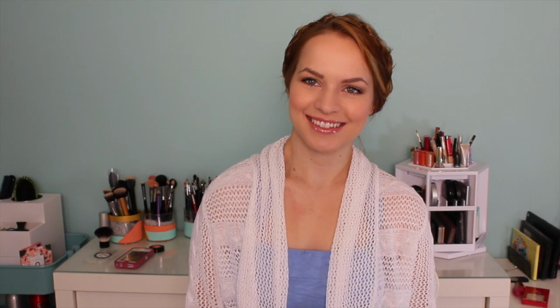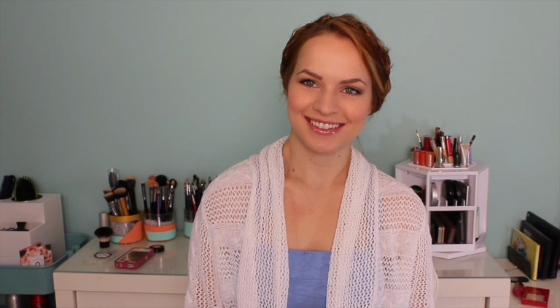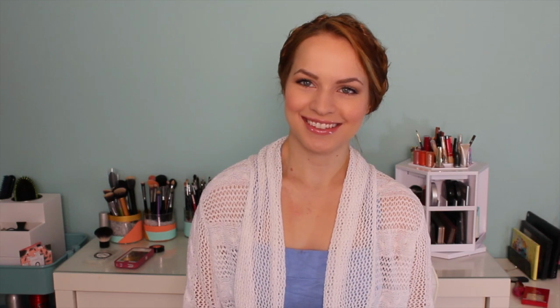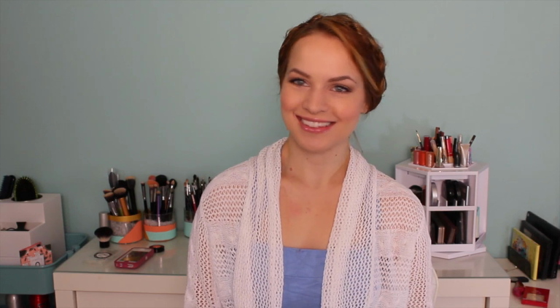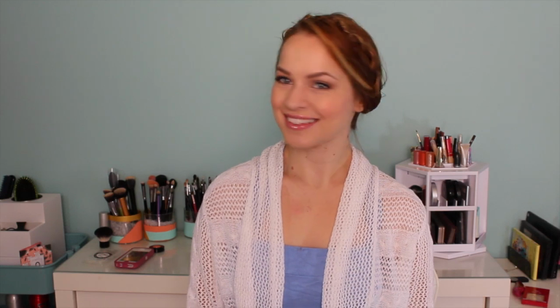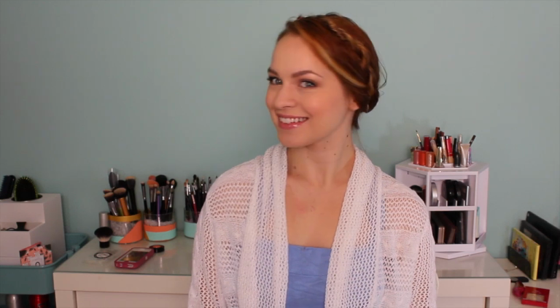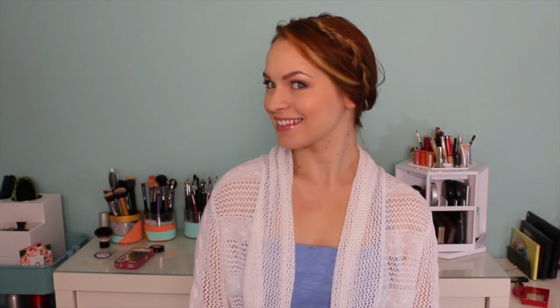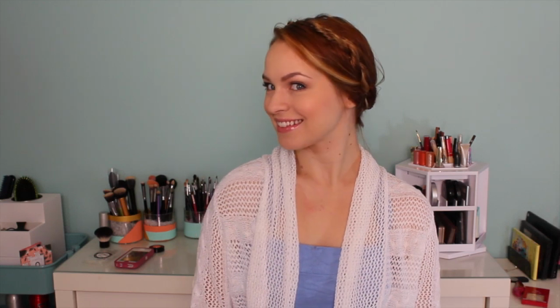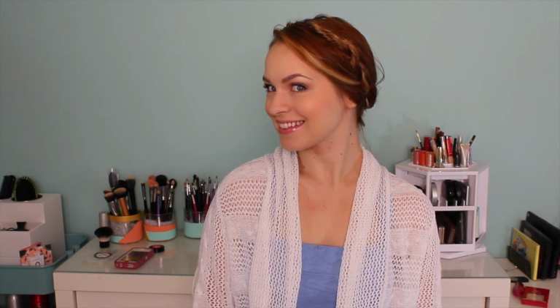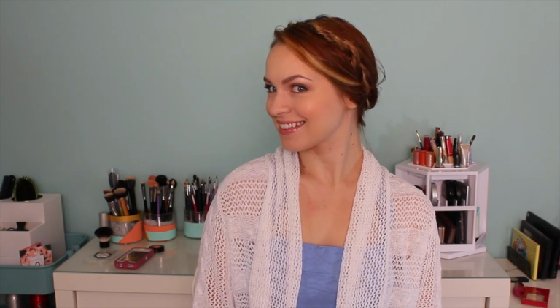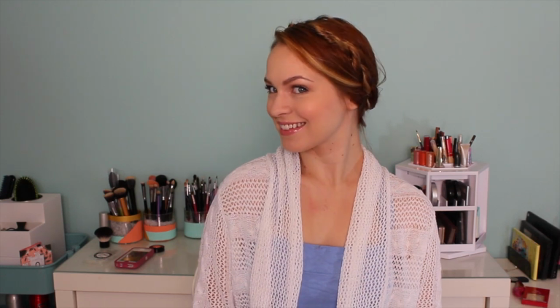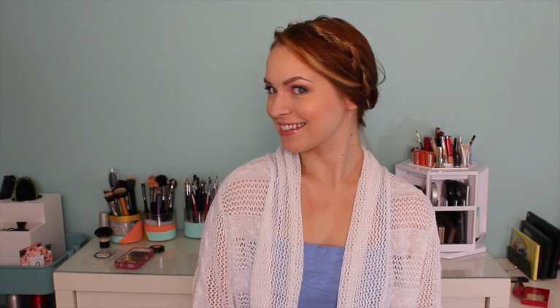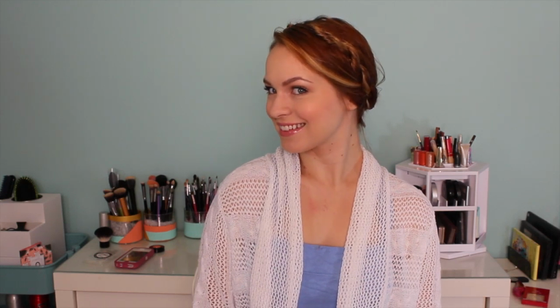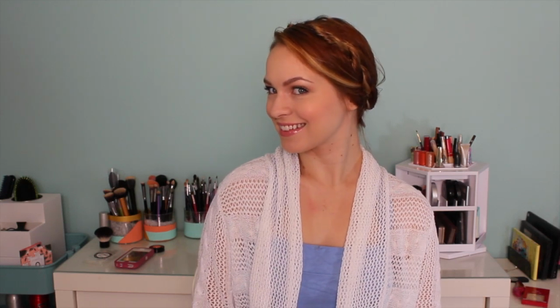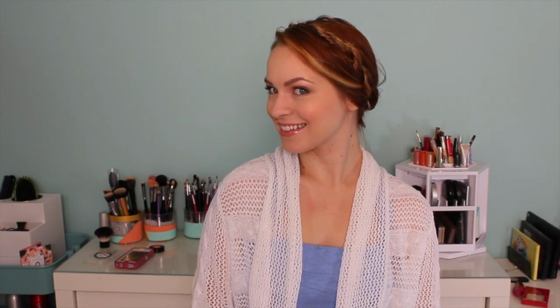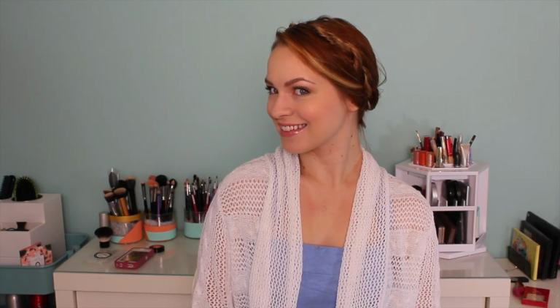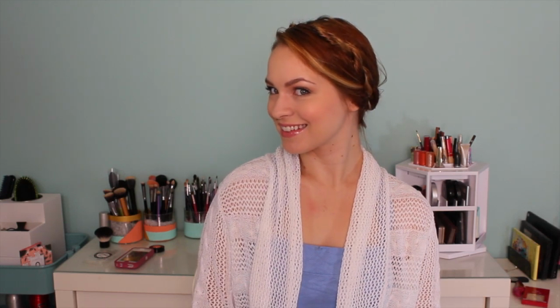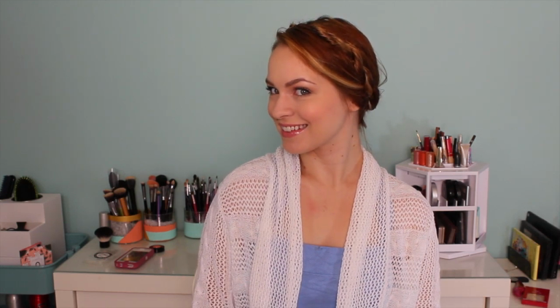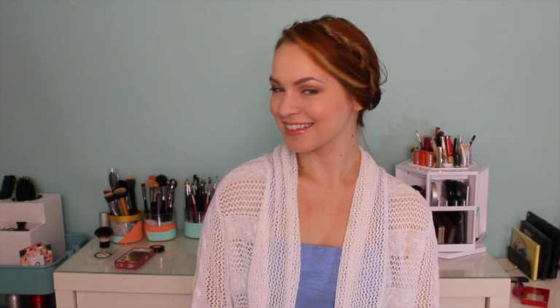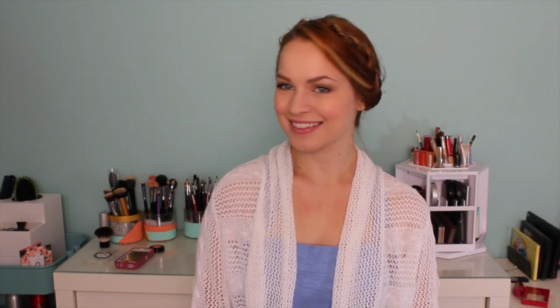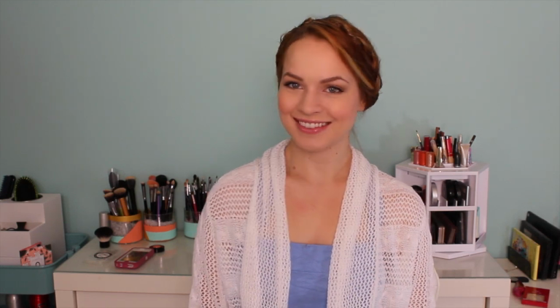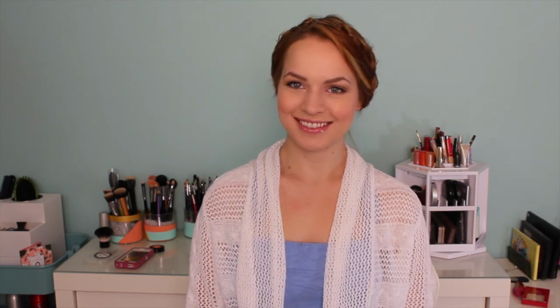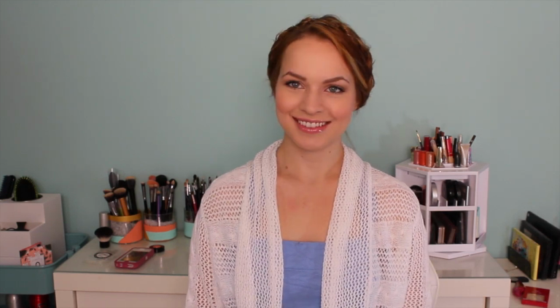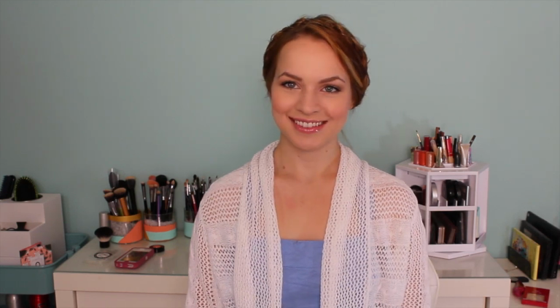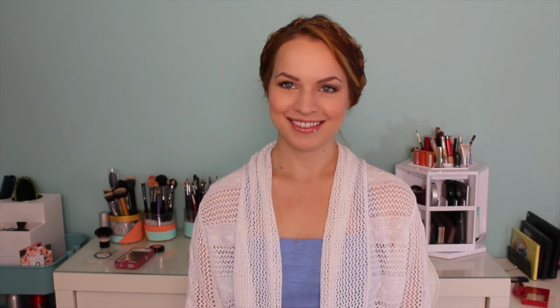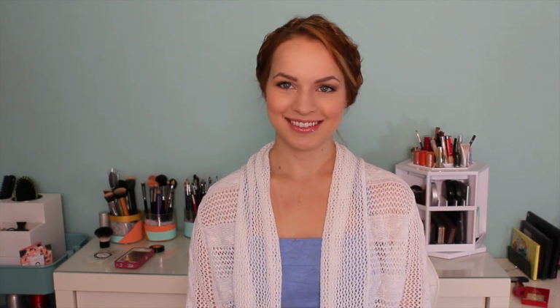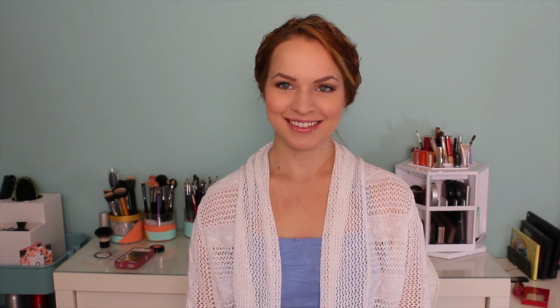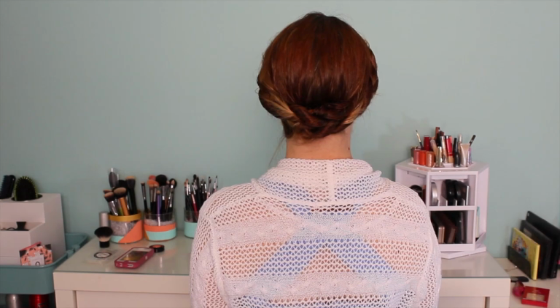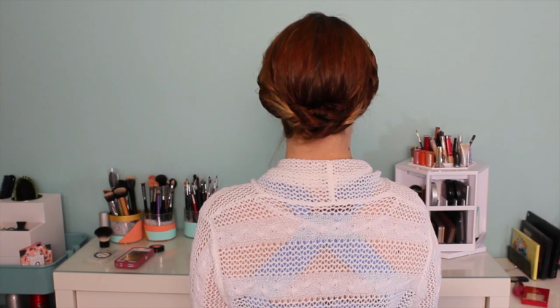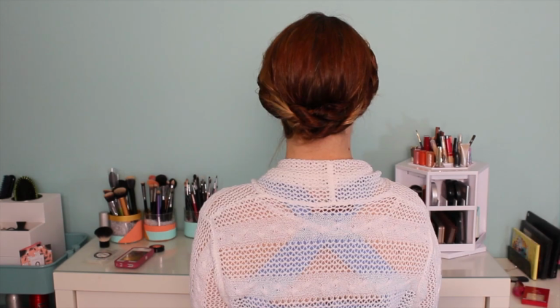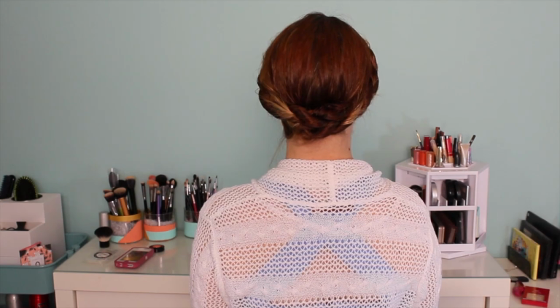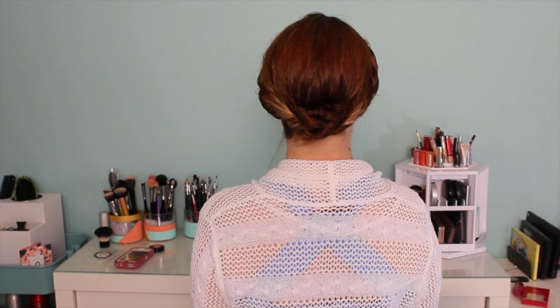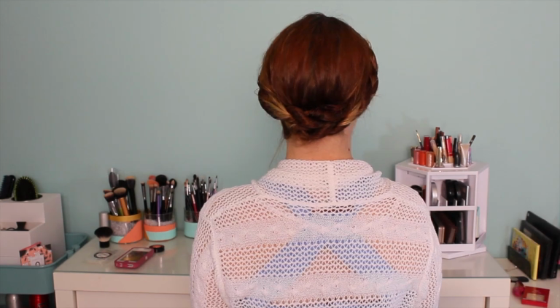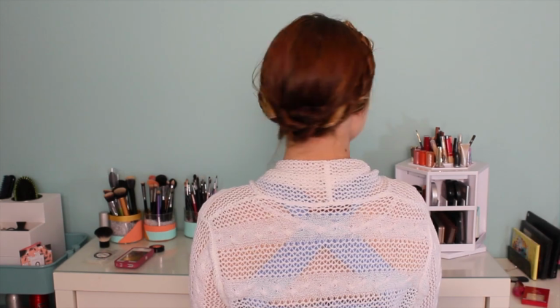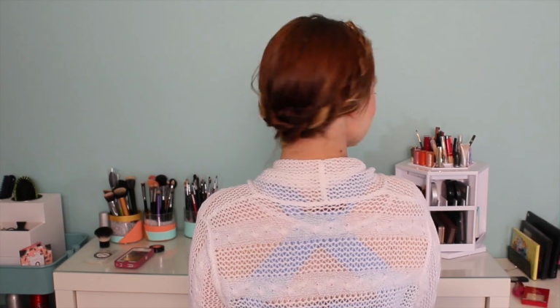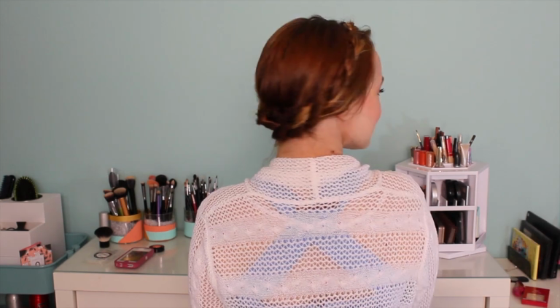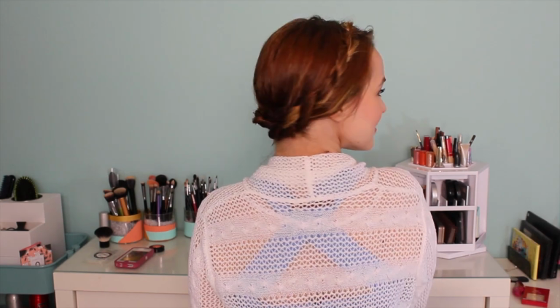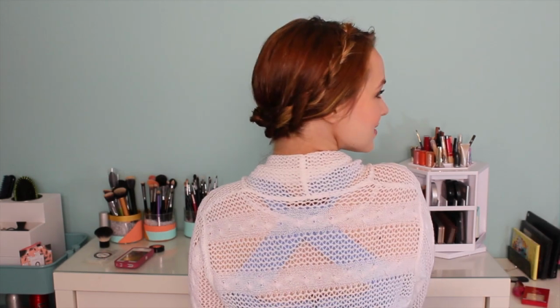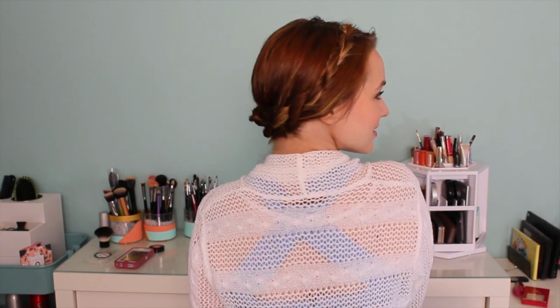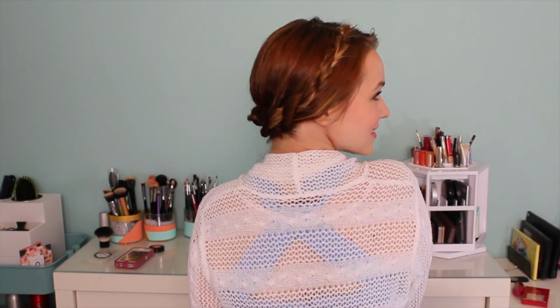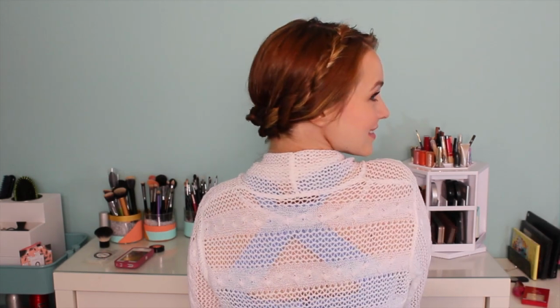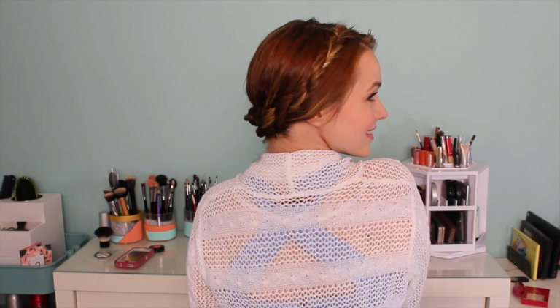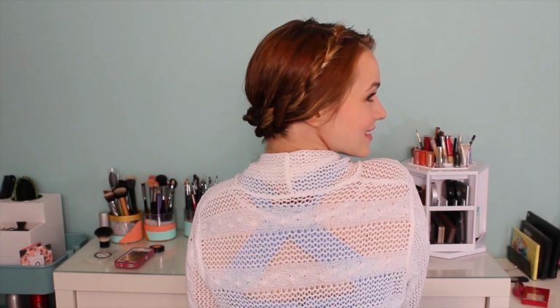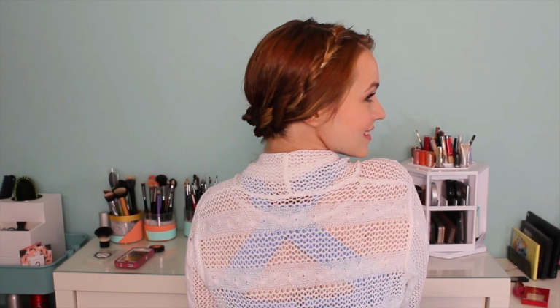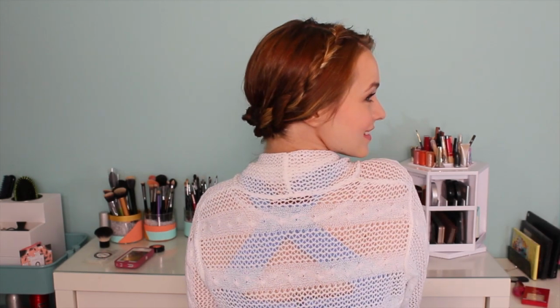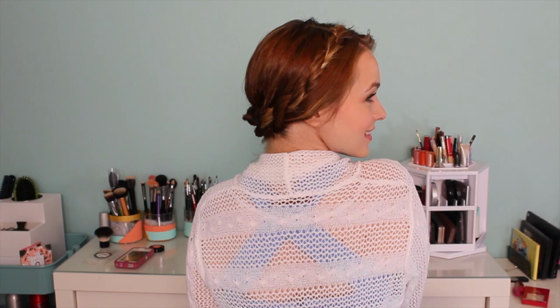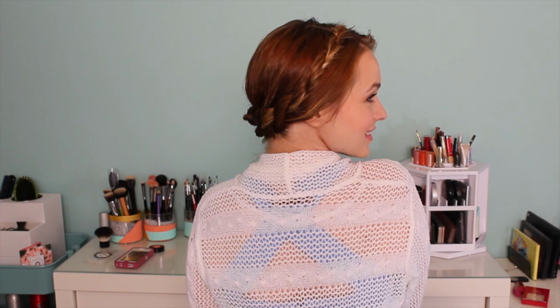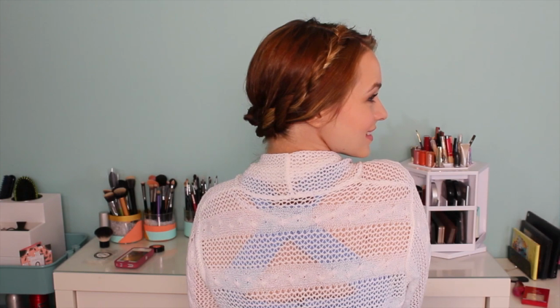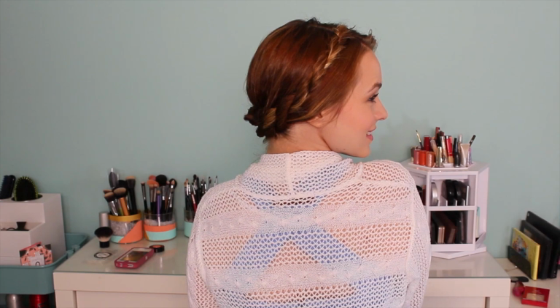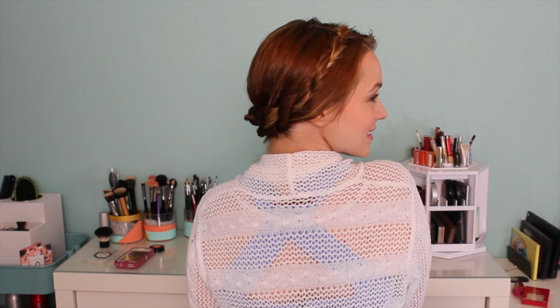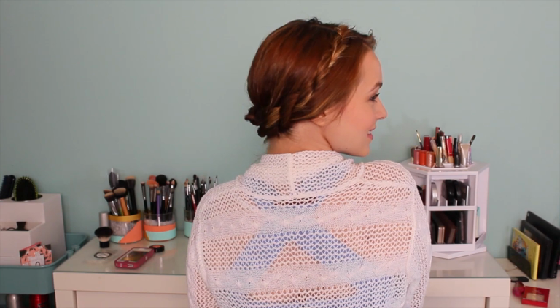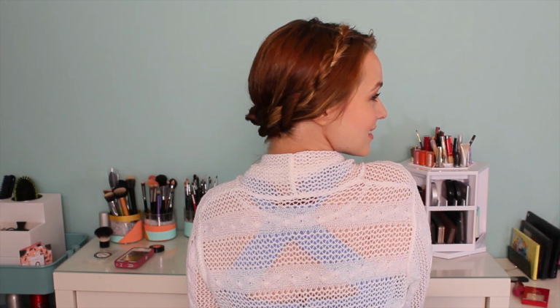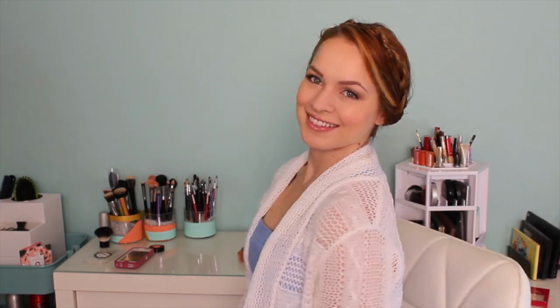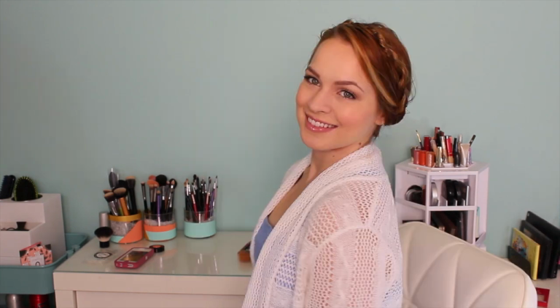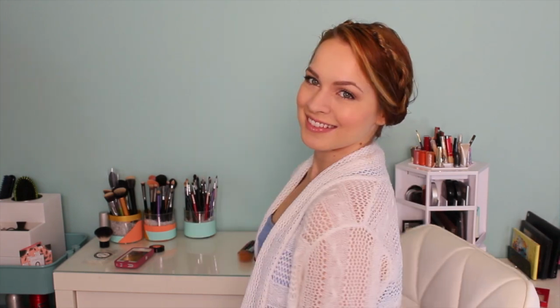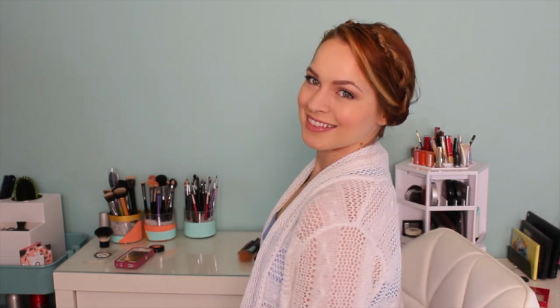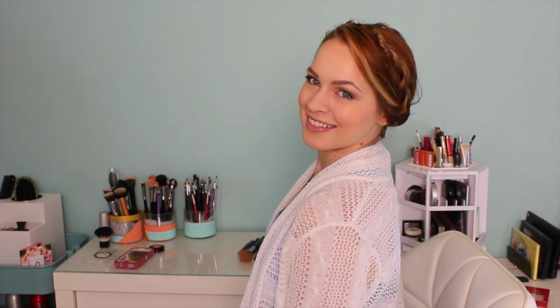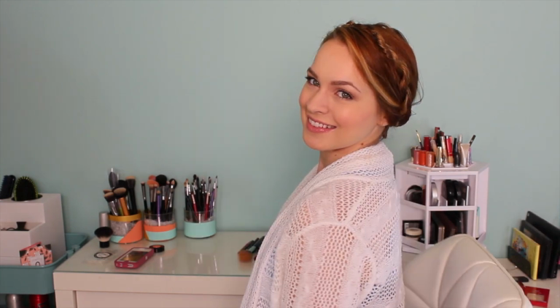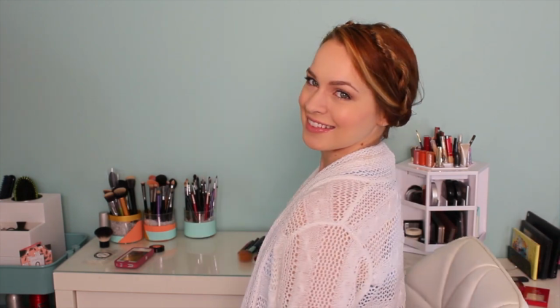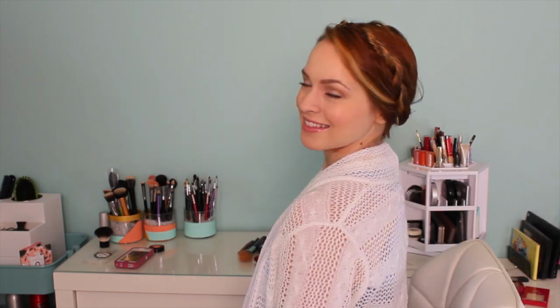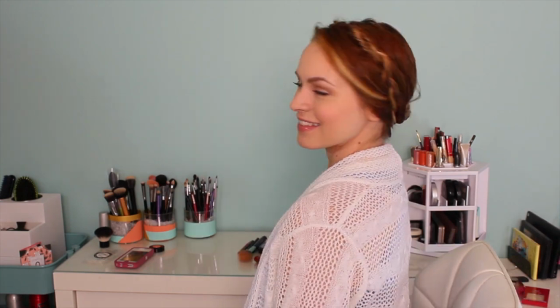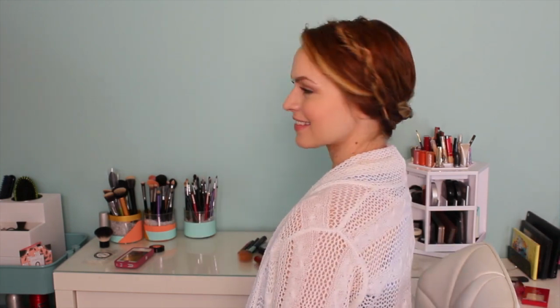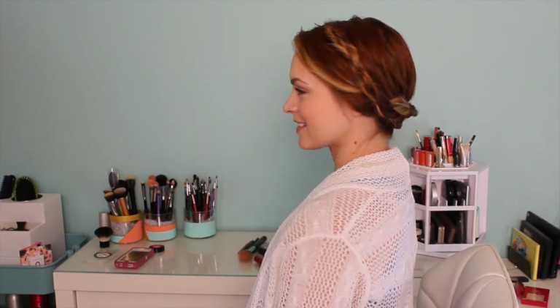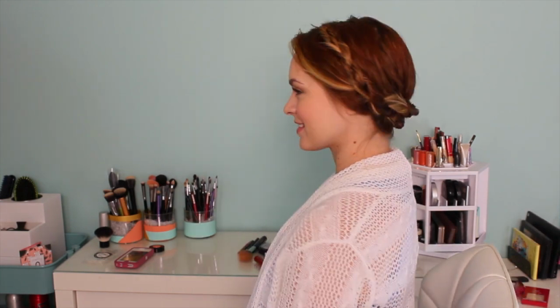Hey everyone, Kaylee here with our second wet hairstyle and this one is really, really fast and really, really easy. So let's go ahead and get started.